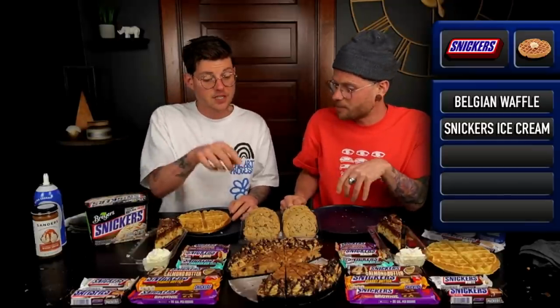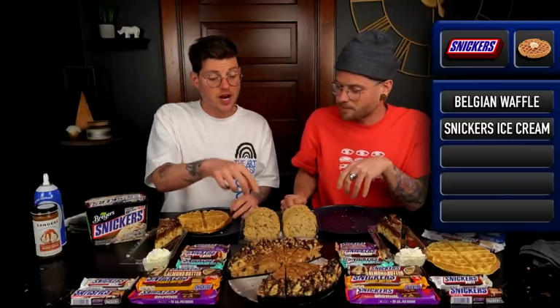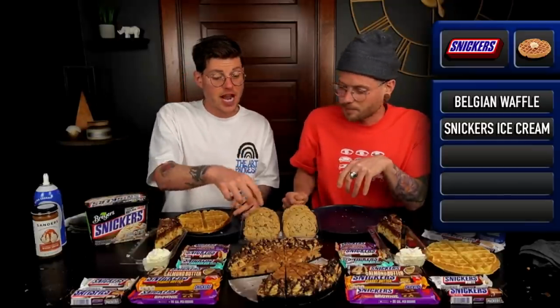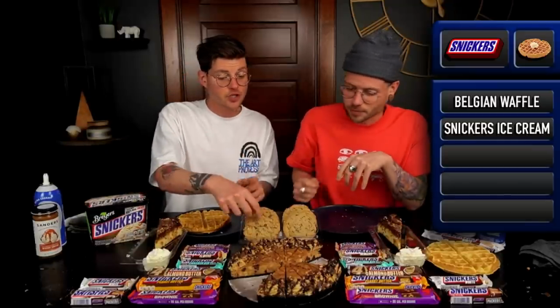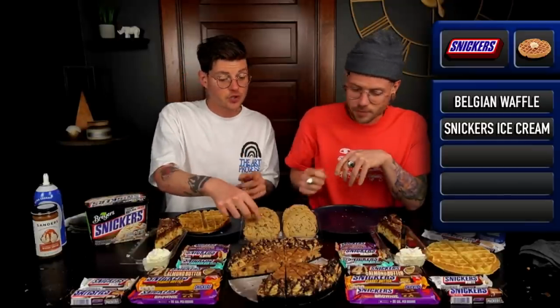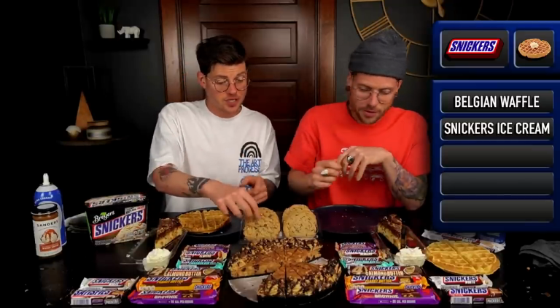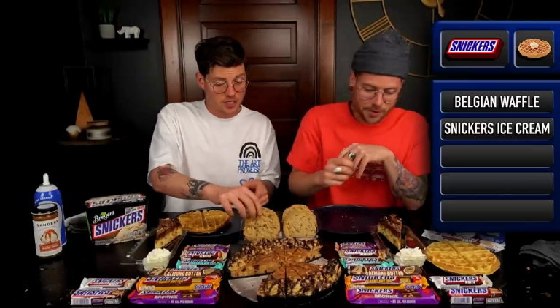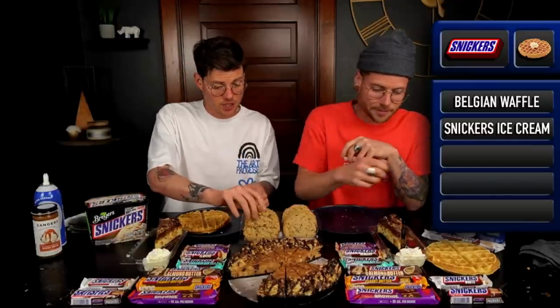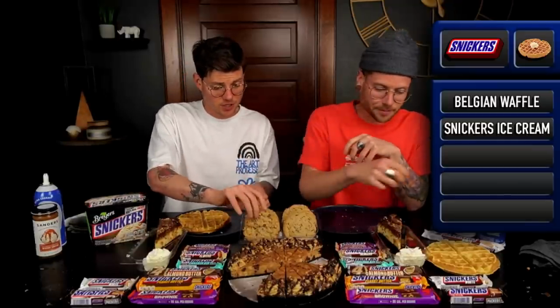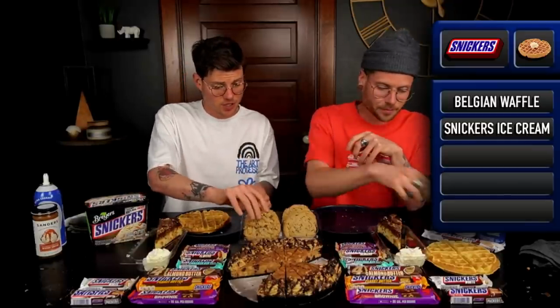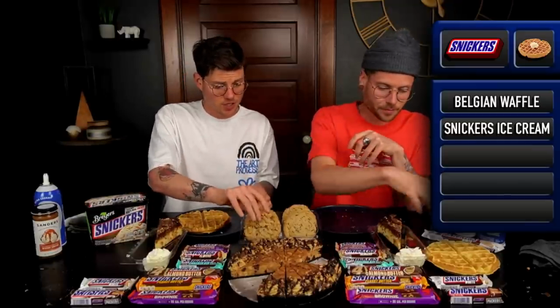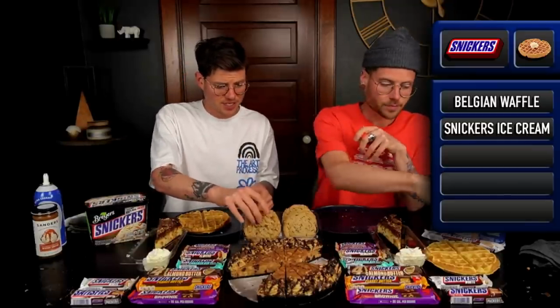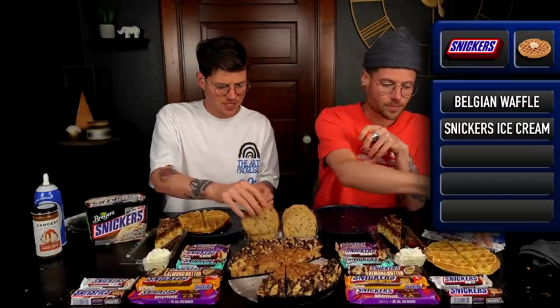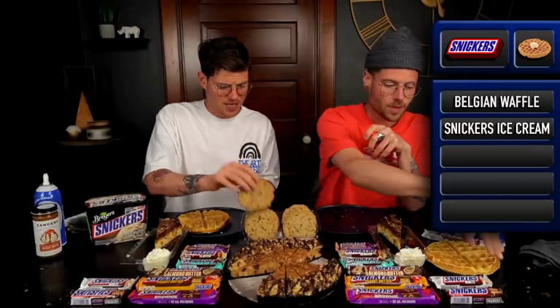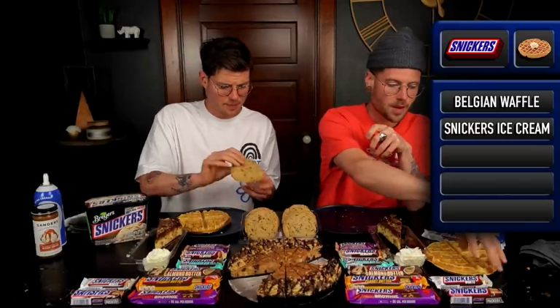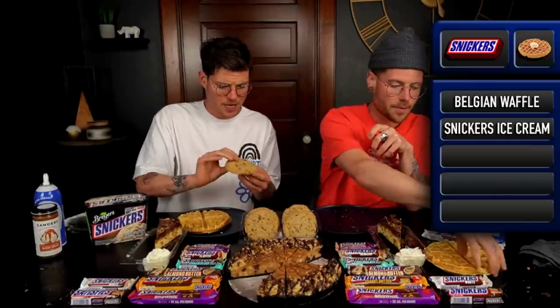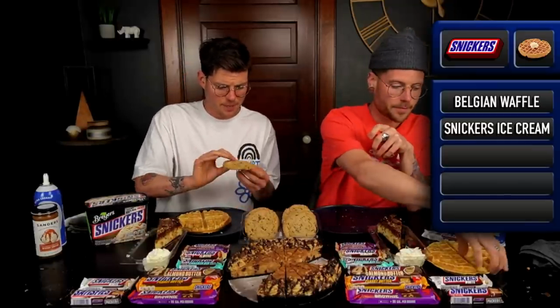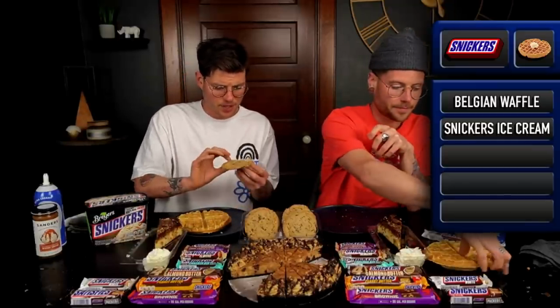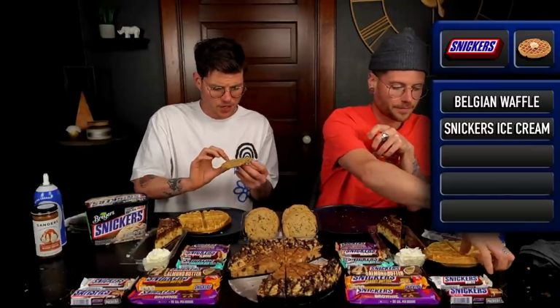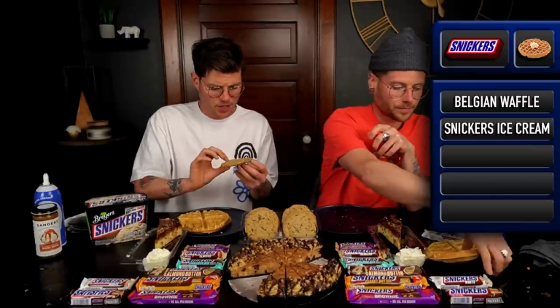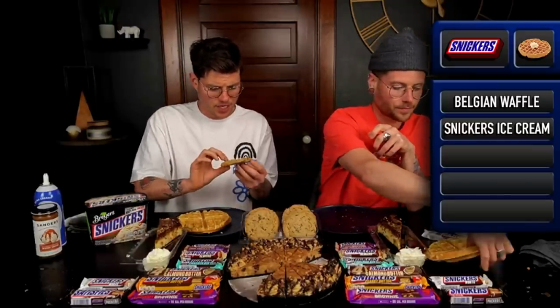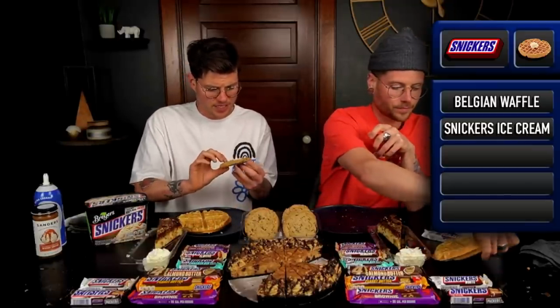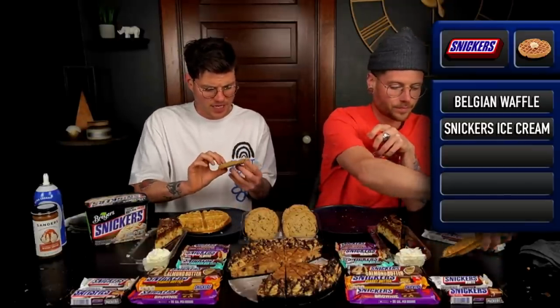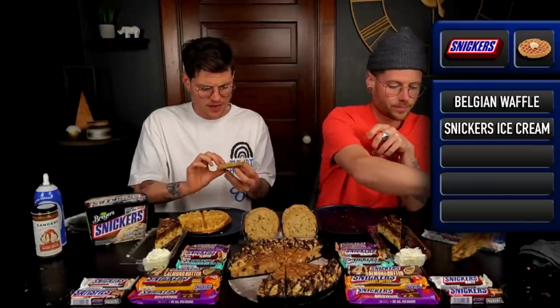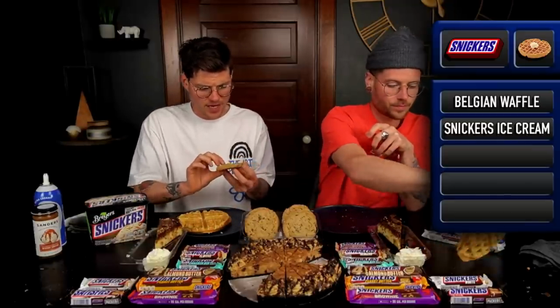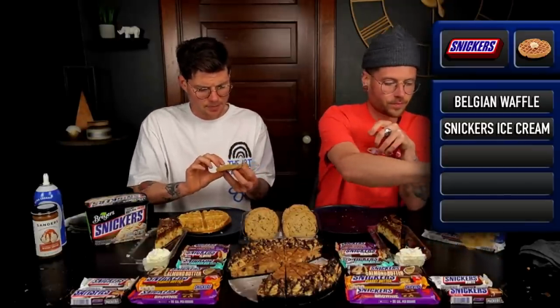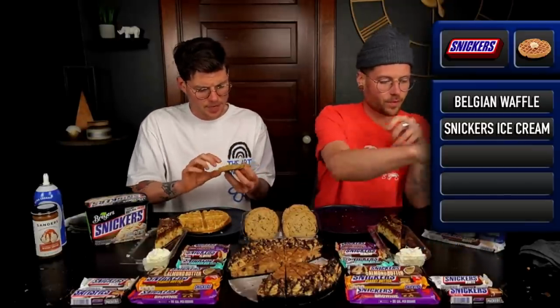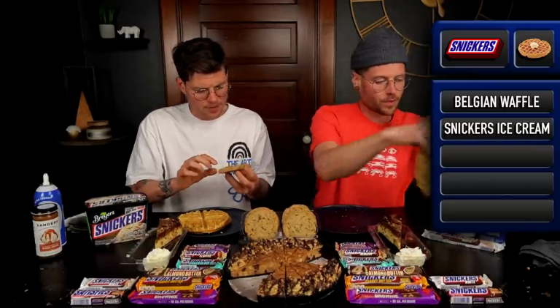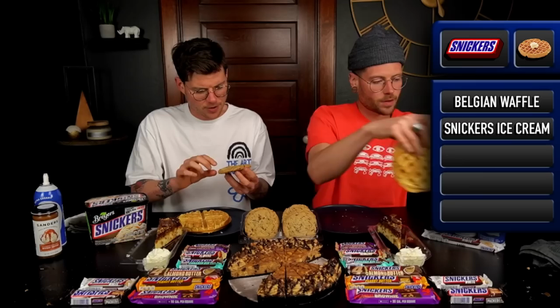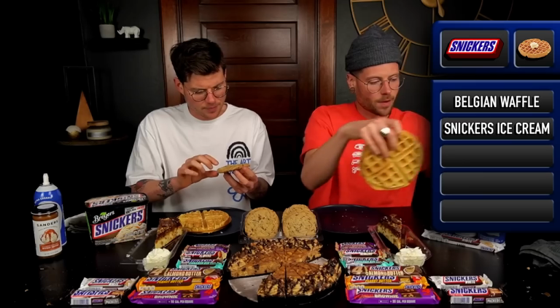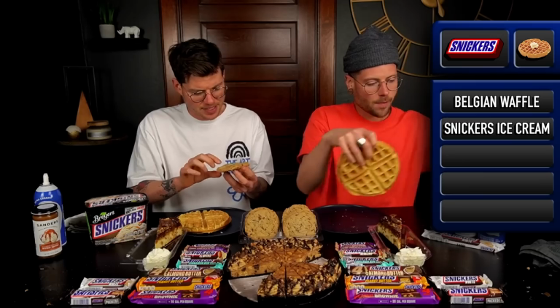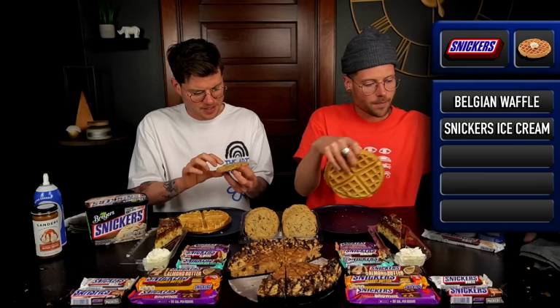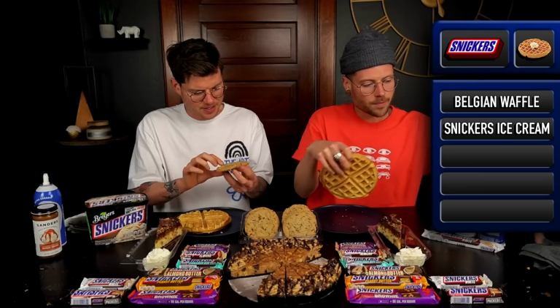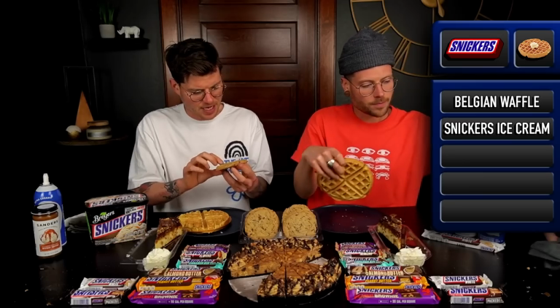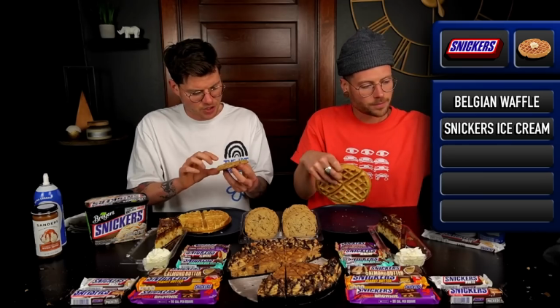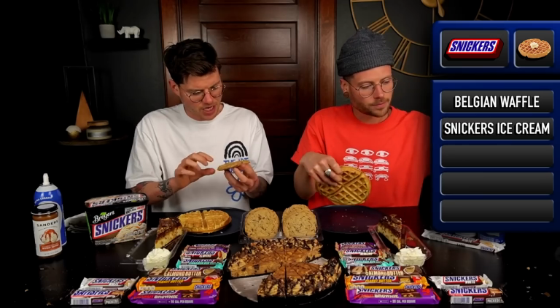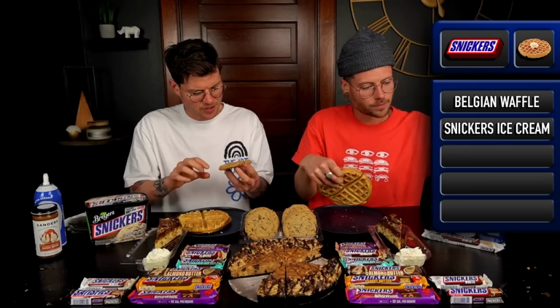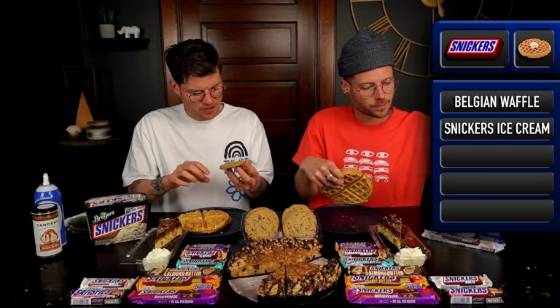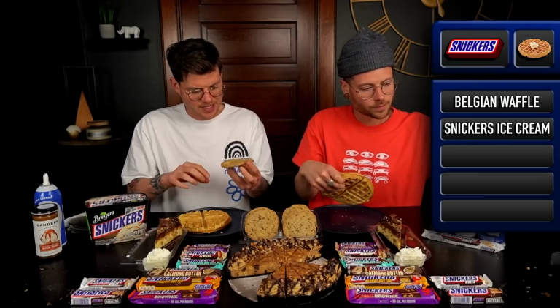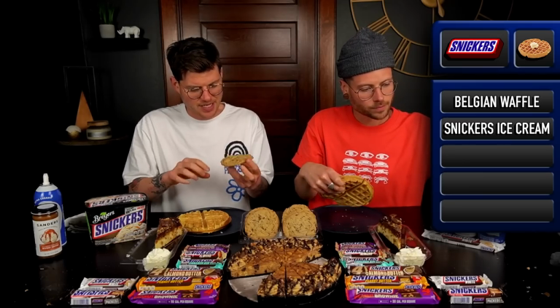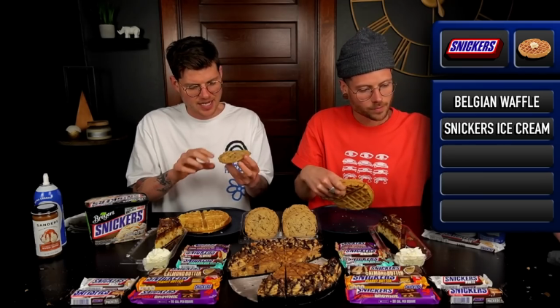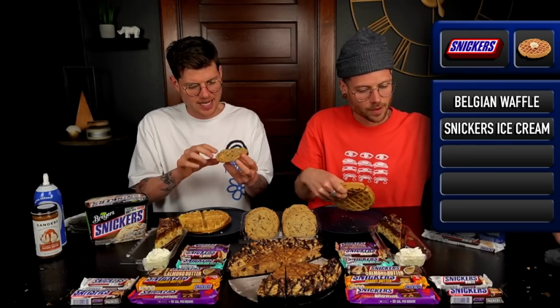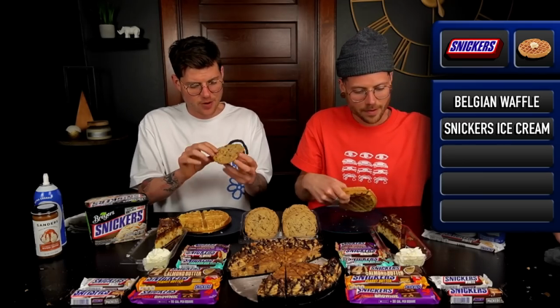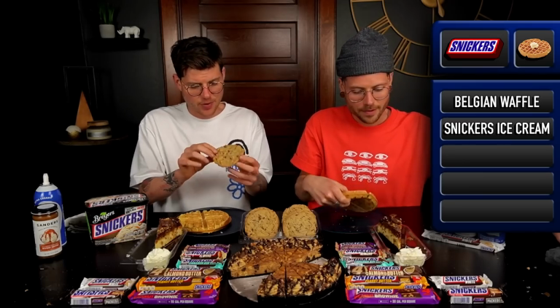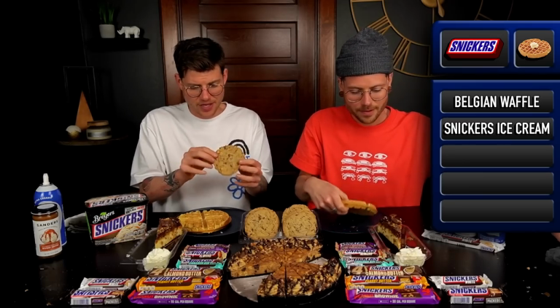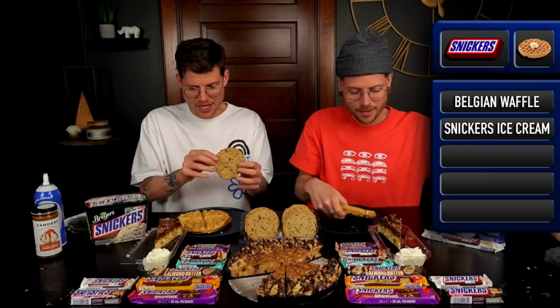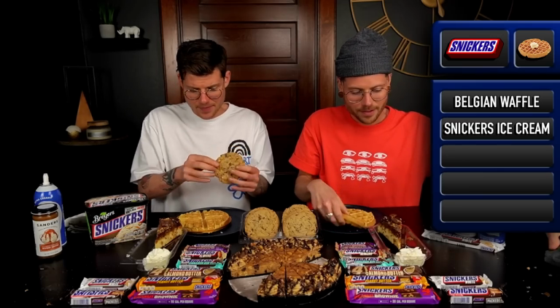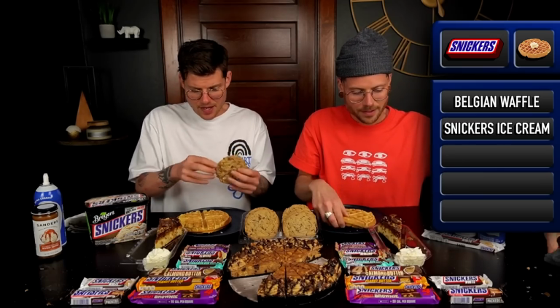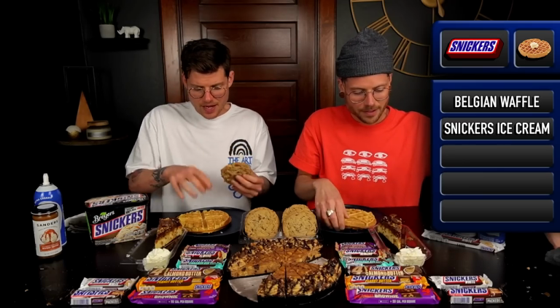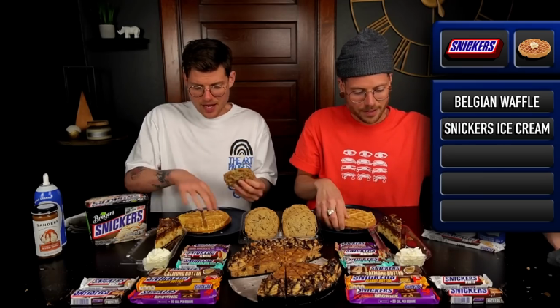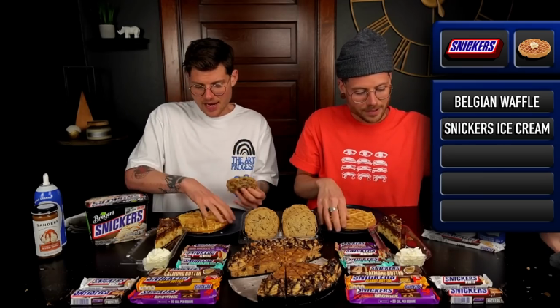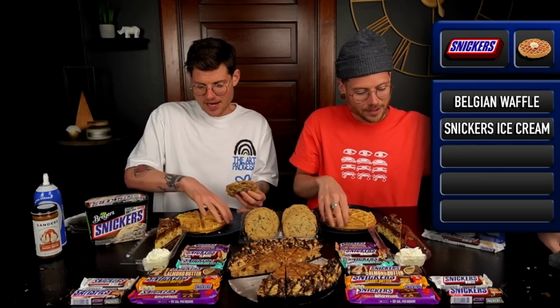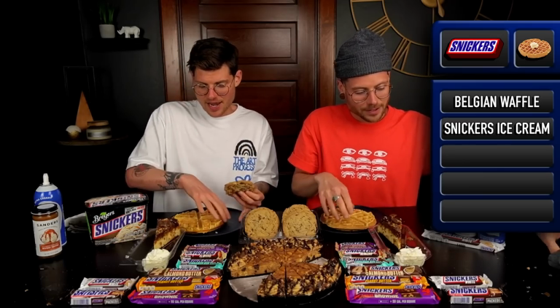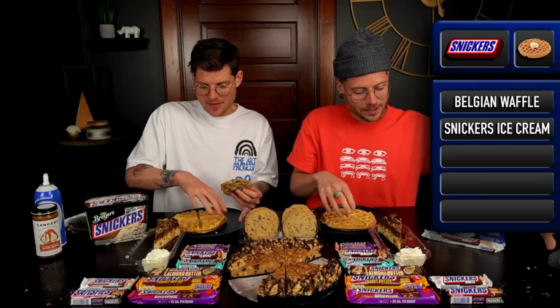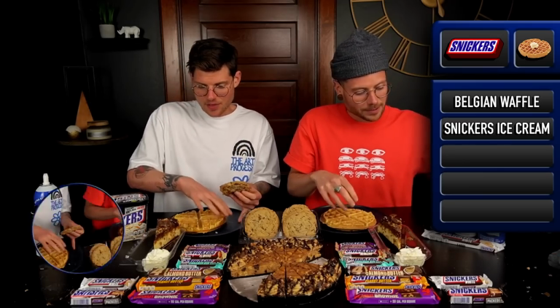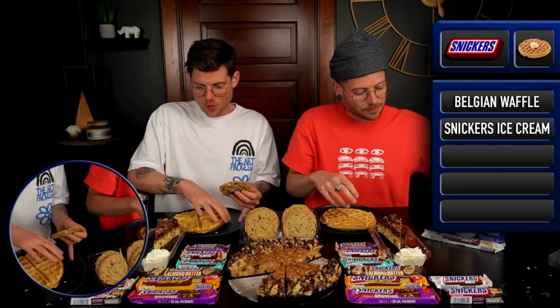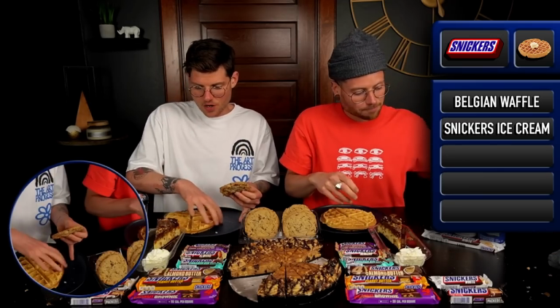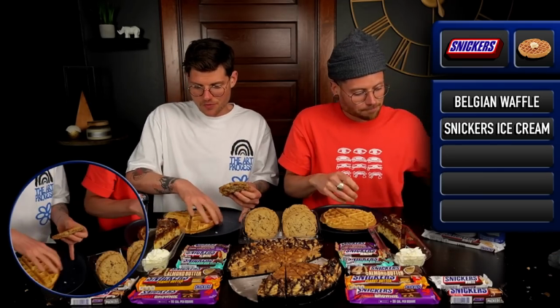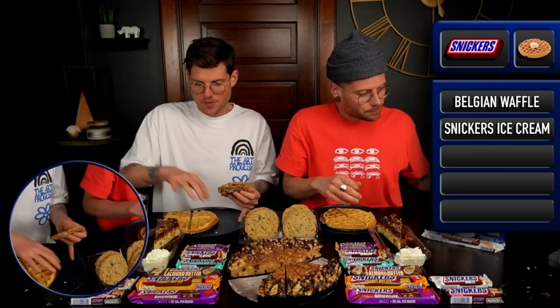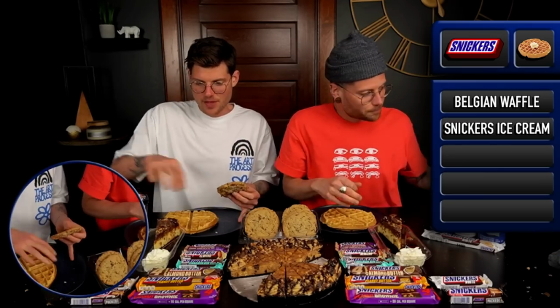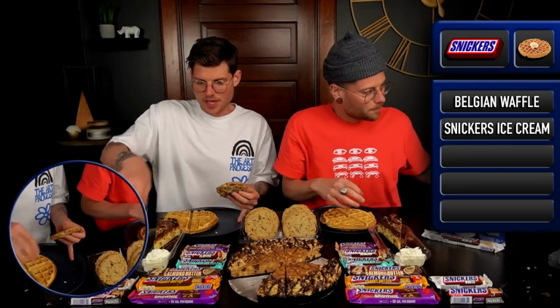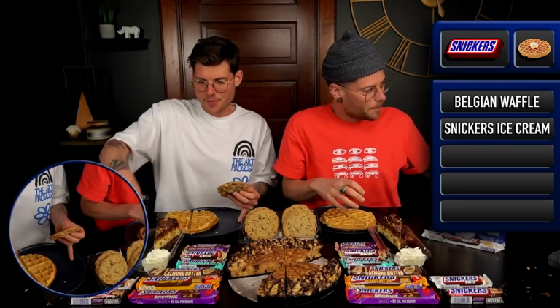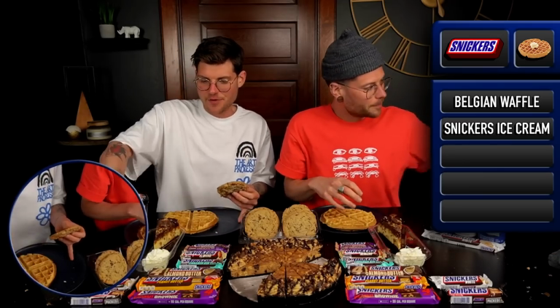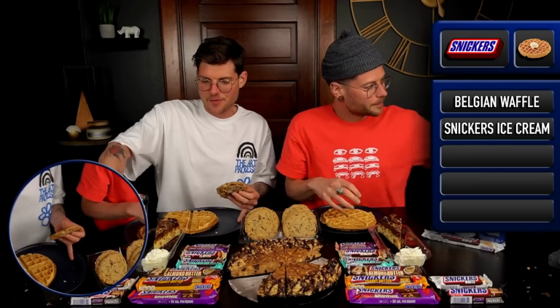These are actually Snickers cookies — peanut butter cookies with peanut butter bits, chocolate, and caramel in them. And then the waffle — that'd be fun.